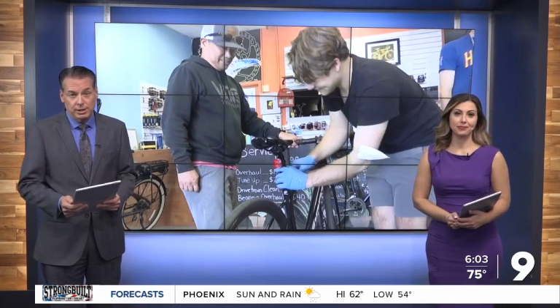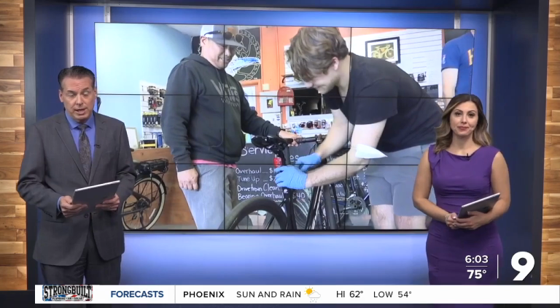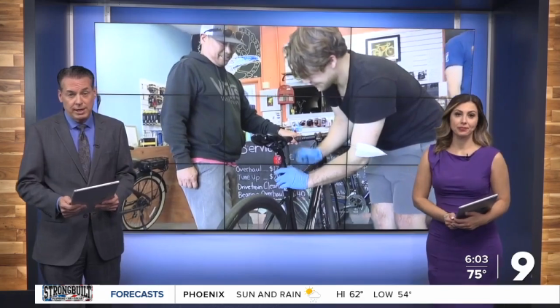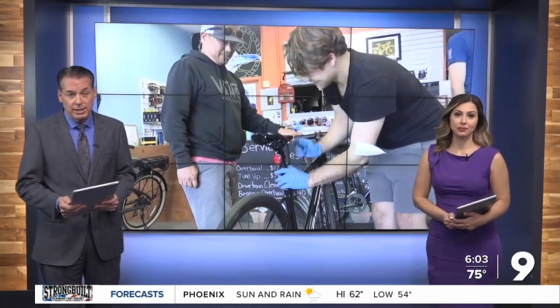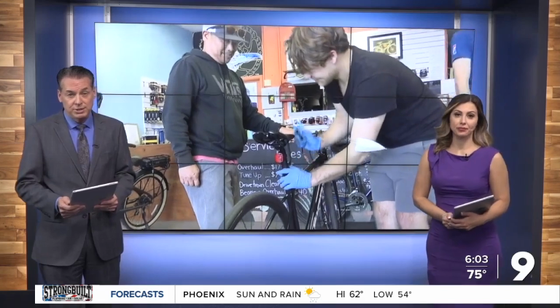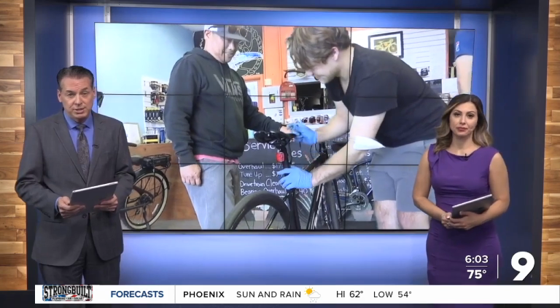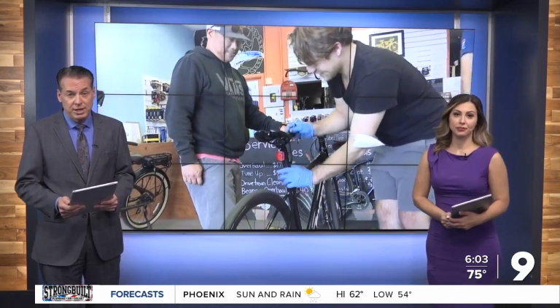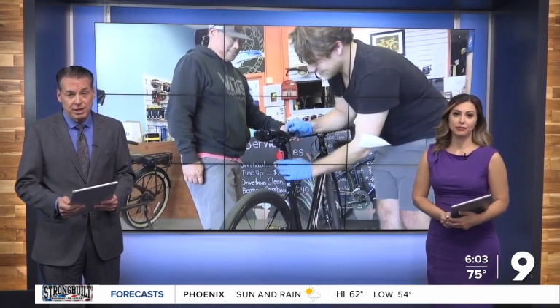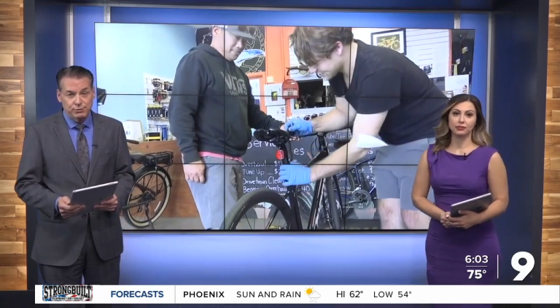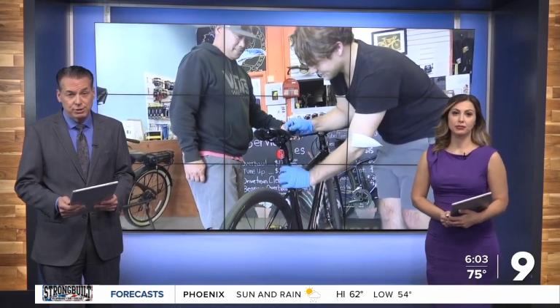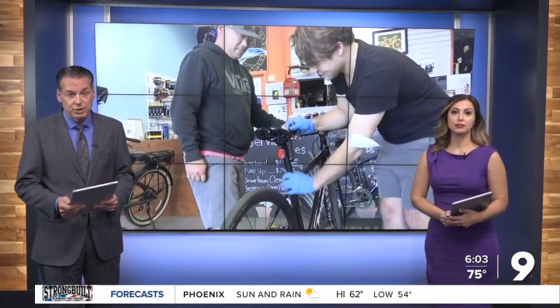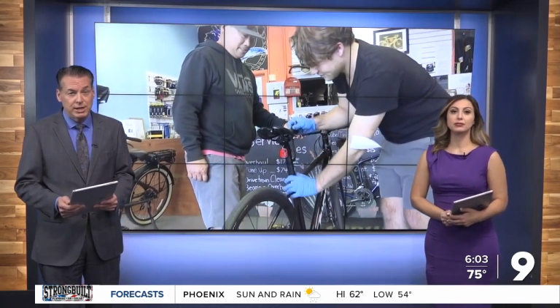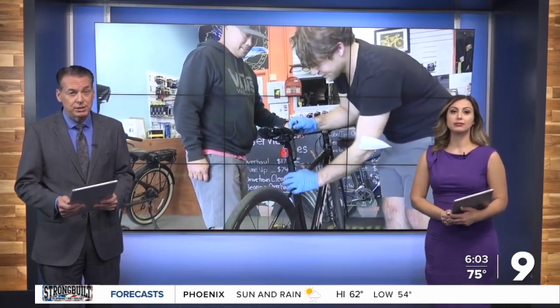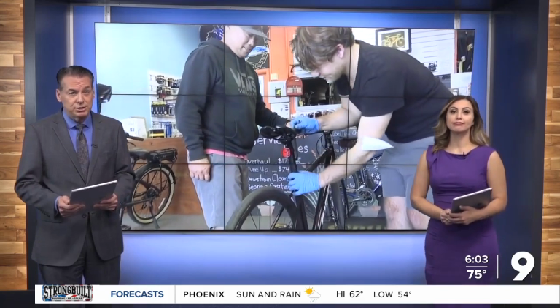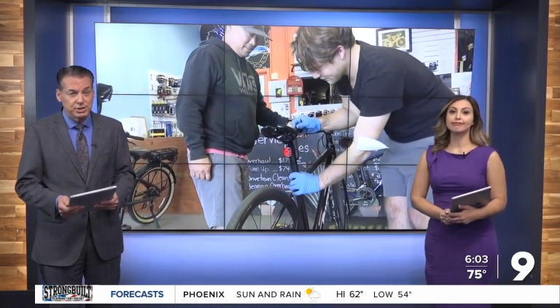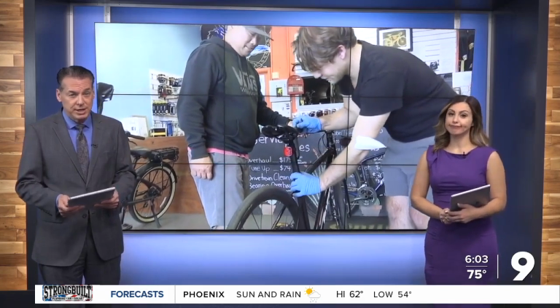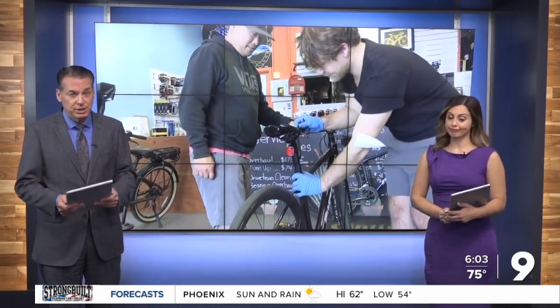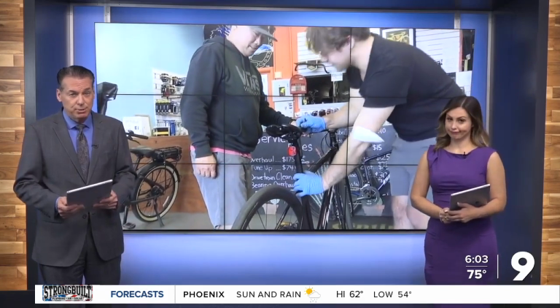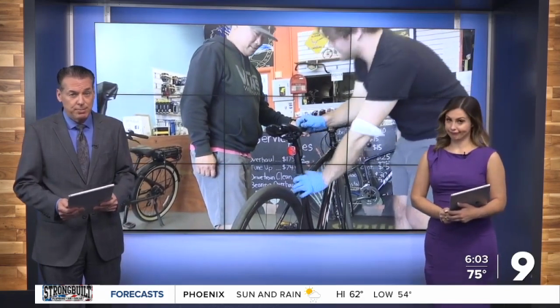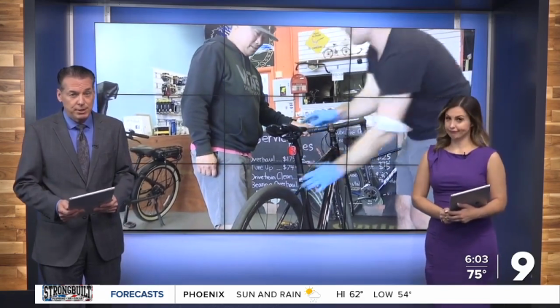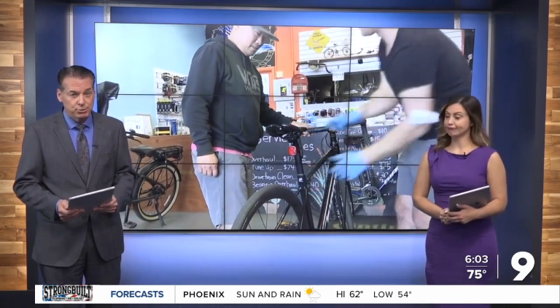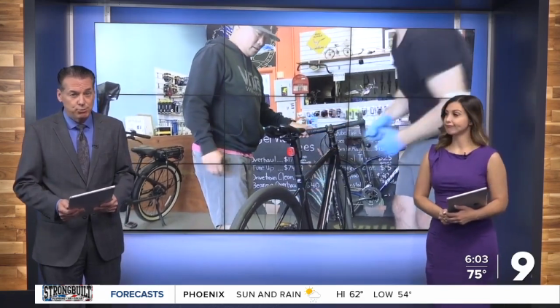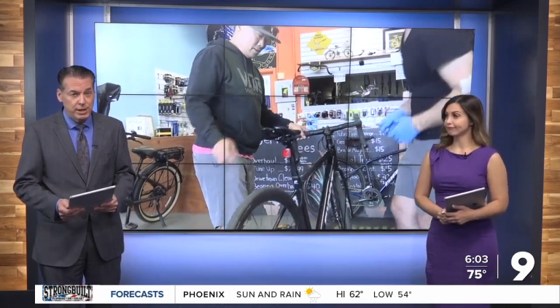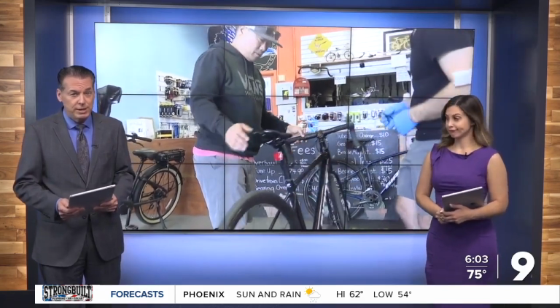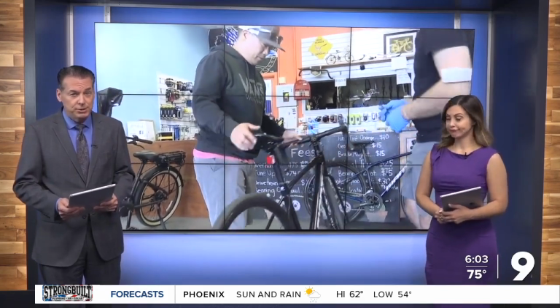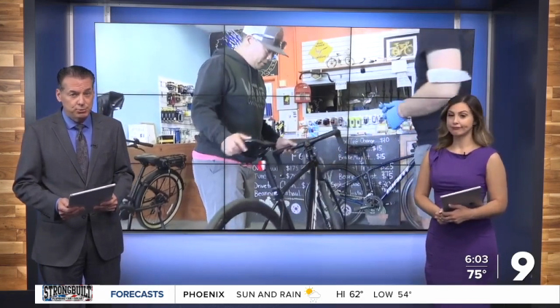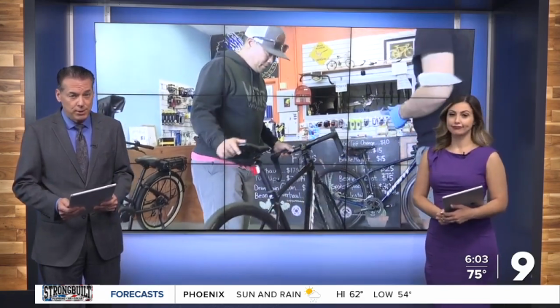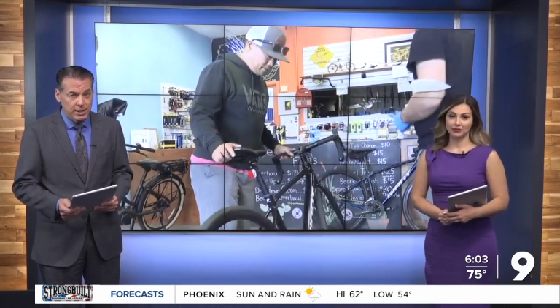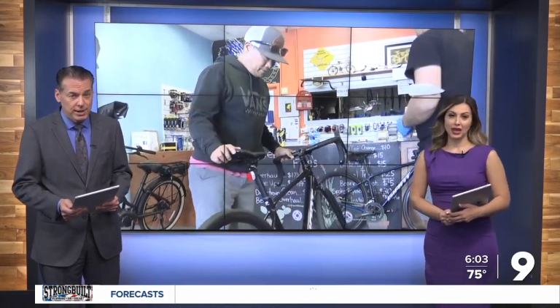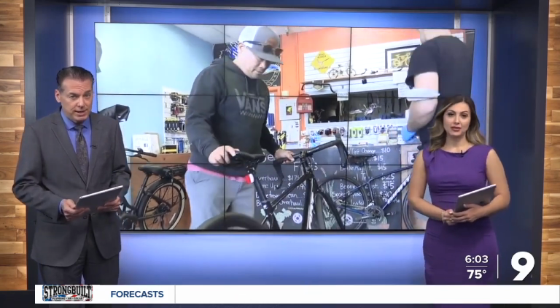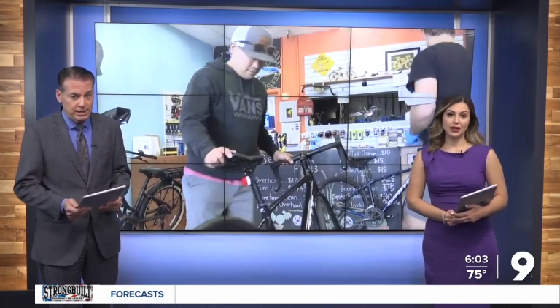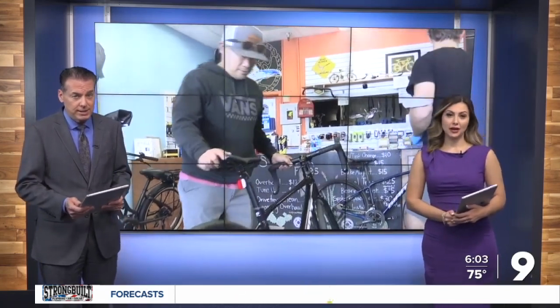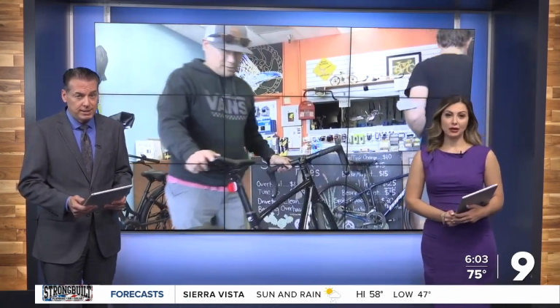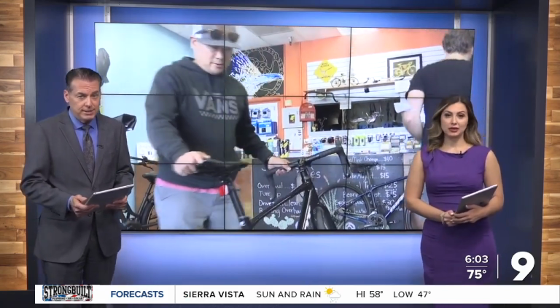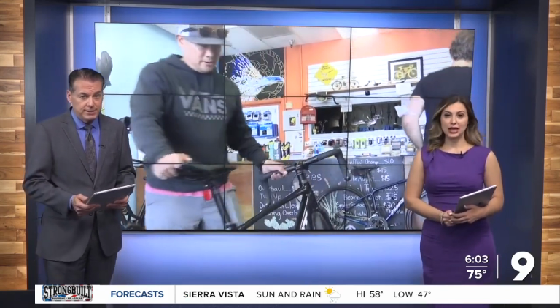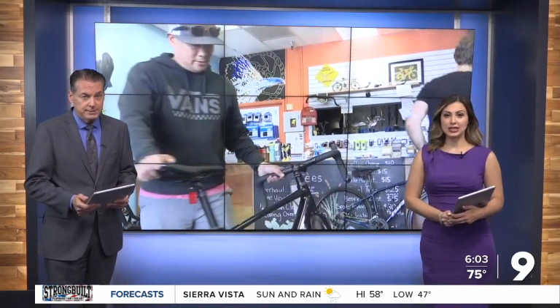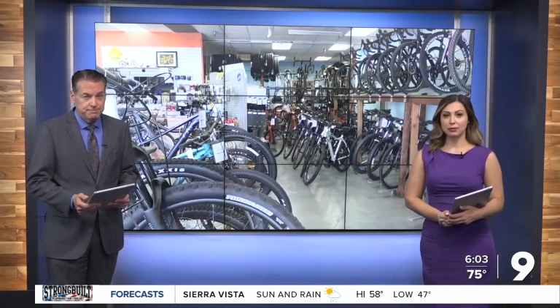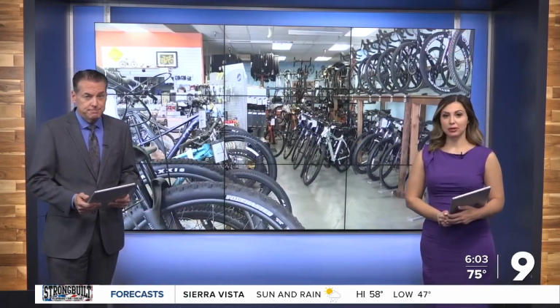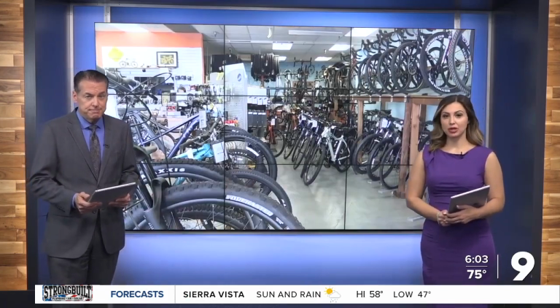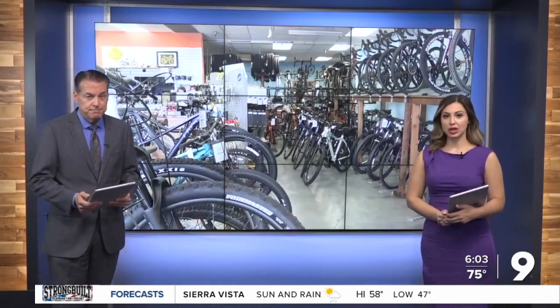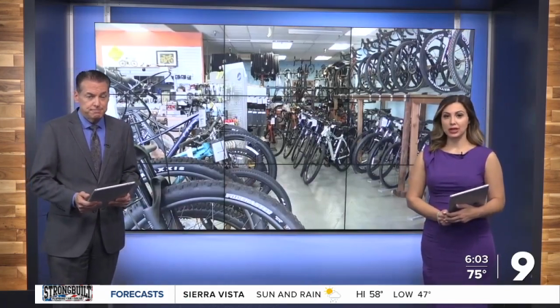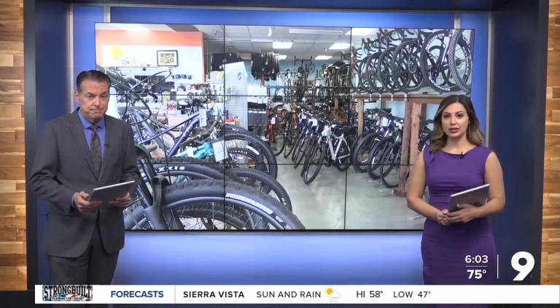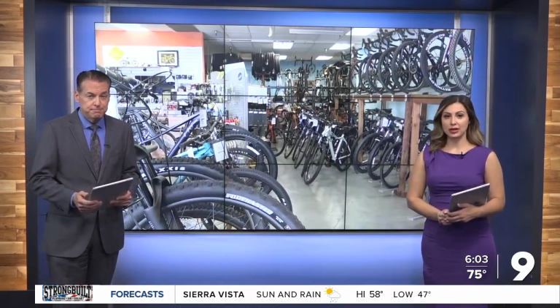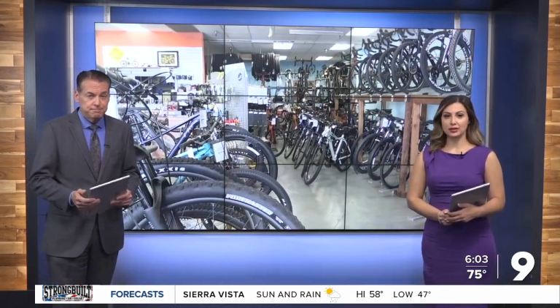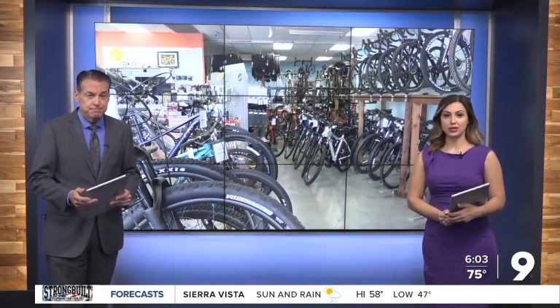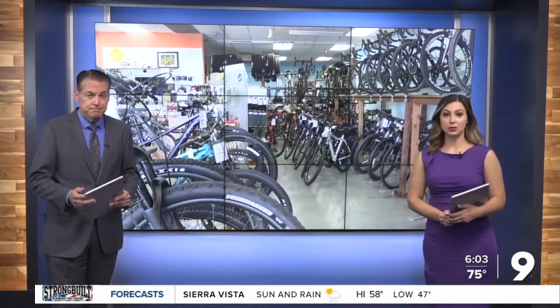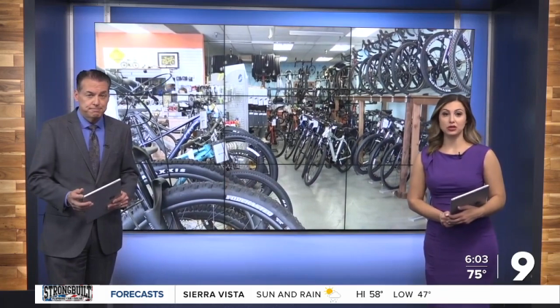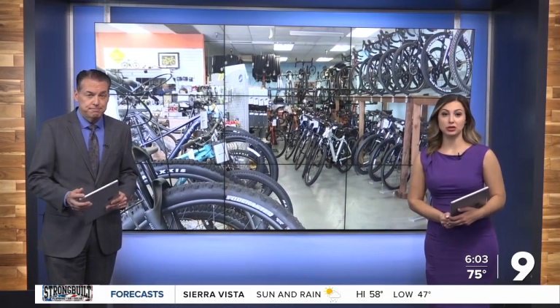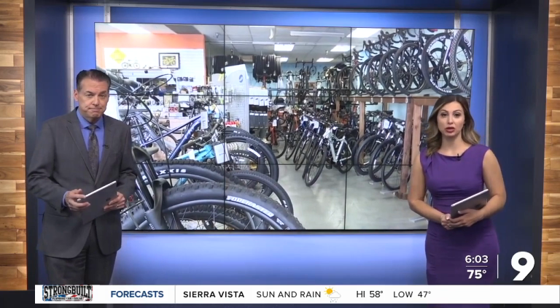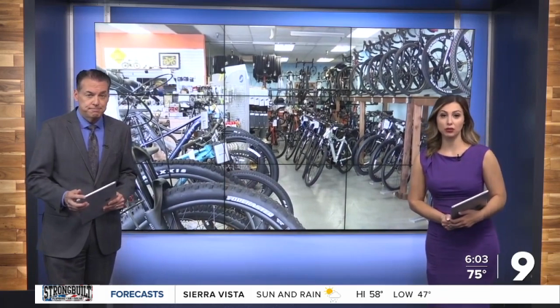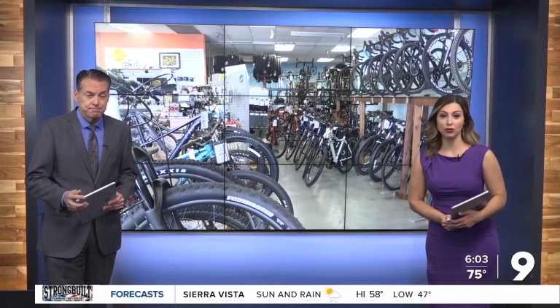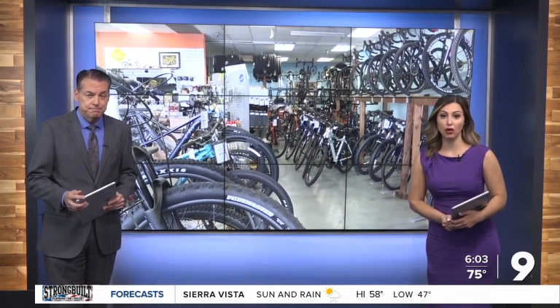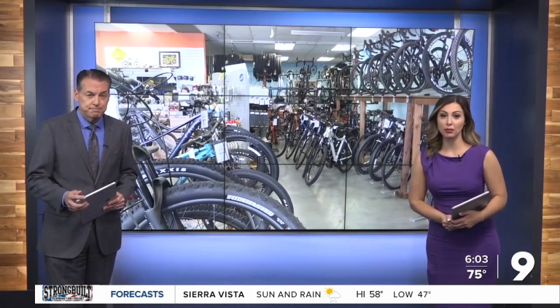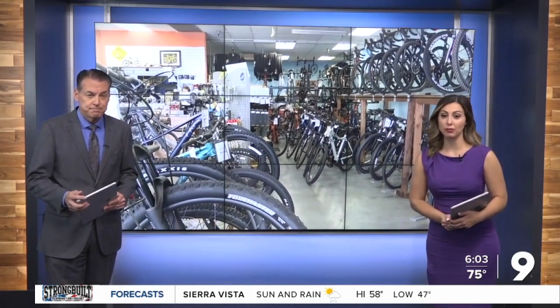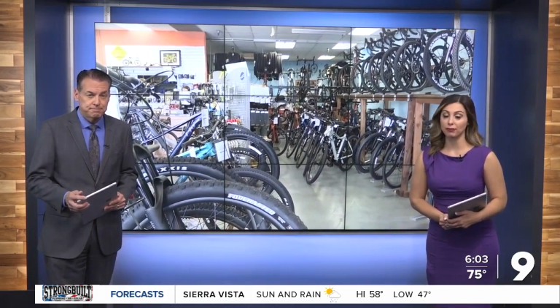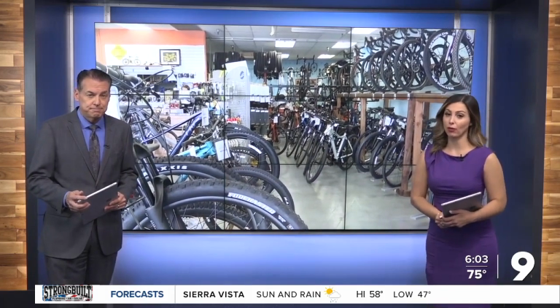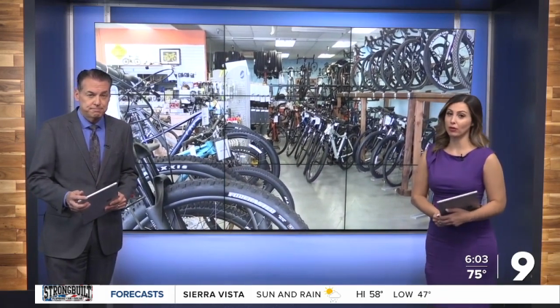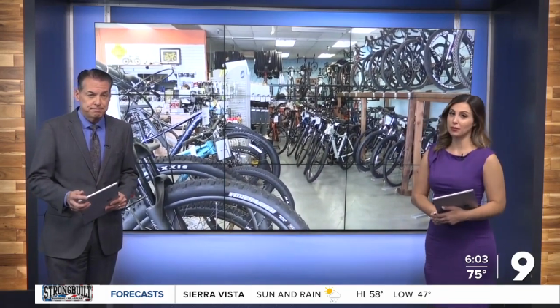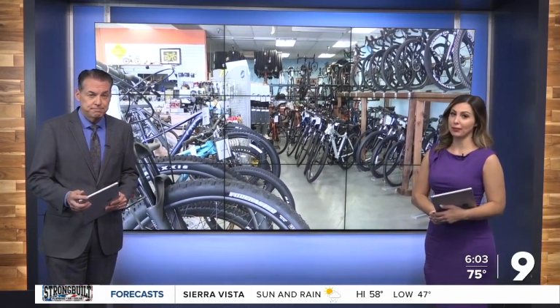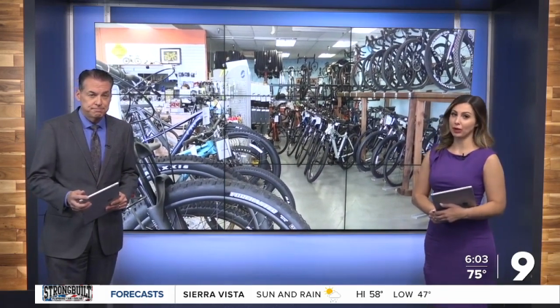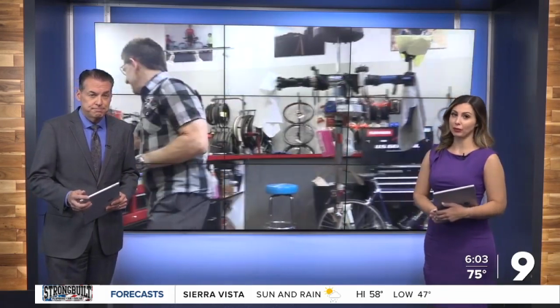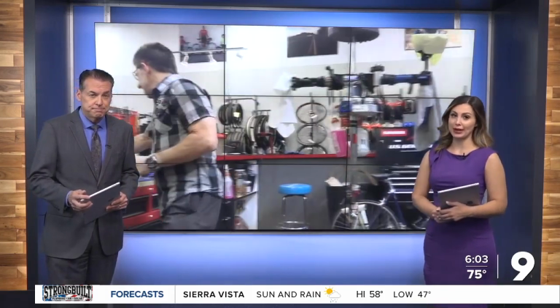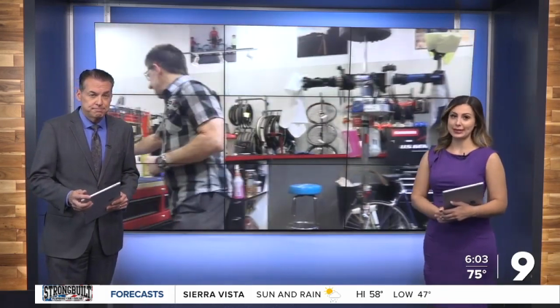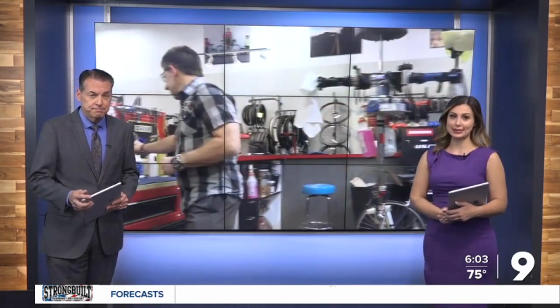The clock is ticking for cyclists to get their bikes ready to ride. Nine On Your Side's Perla Shaheen tells us what to look for before the big race.